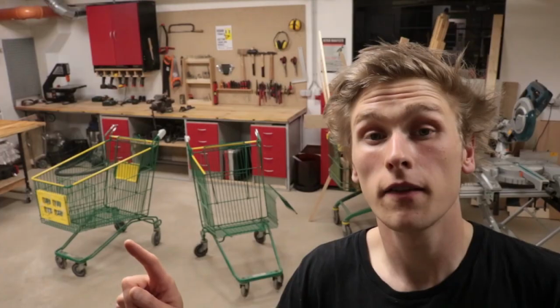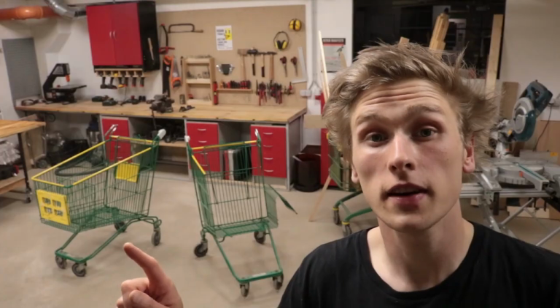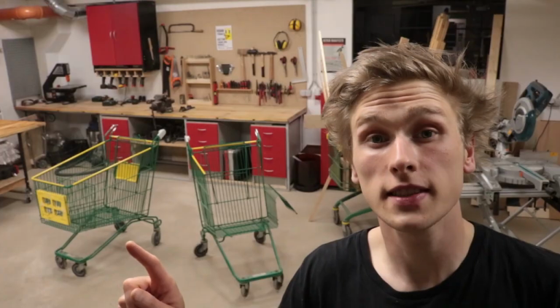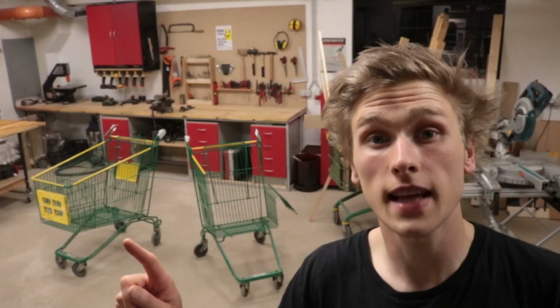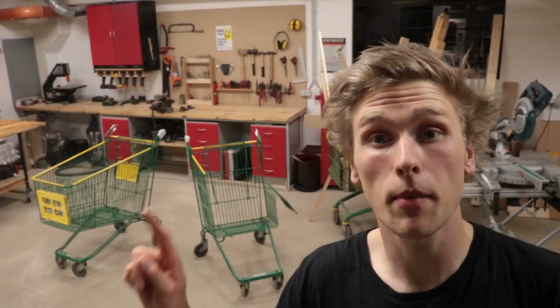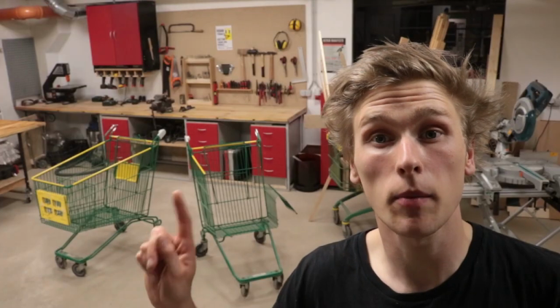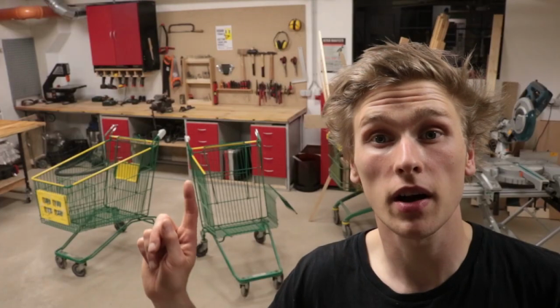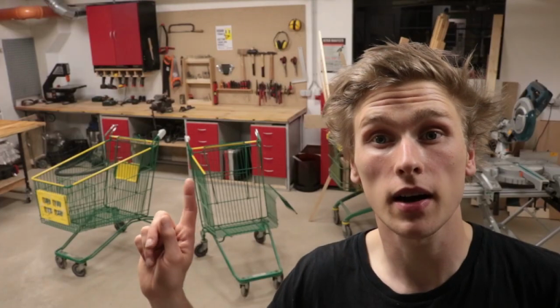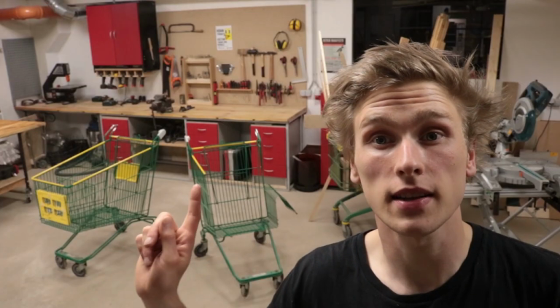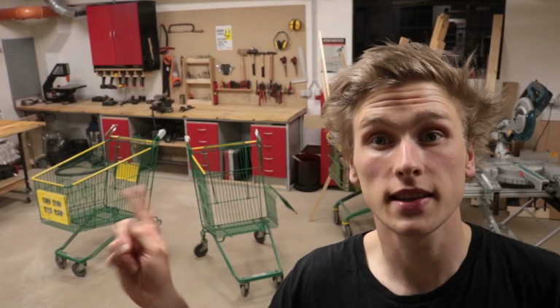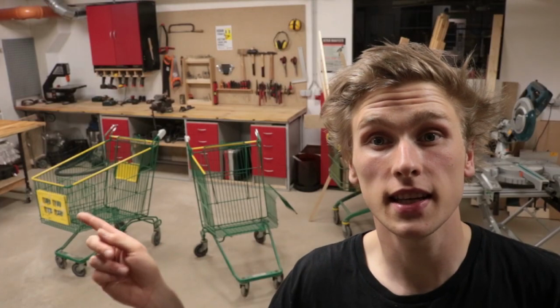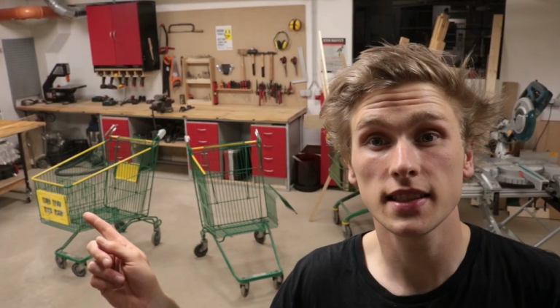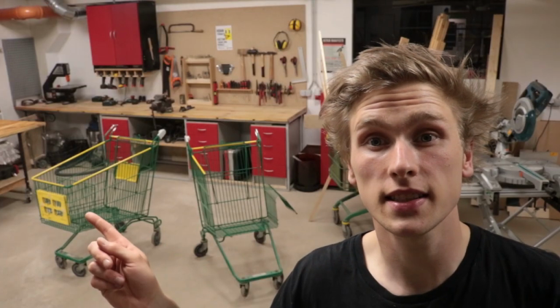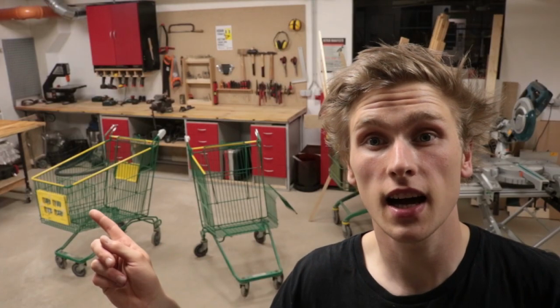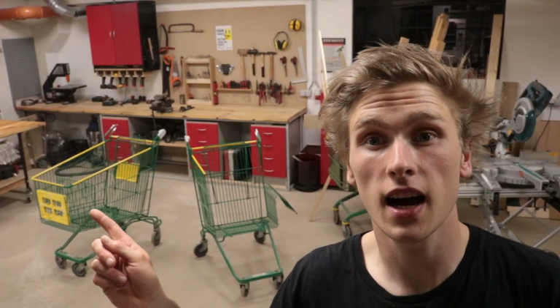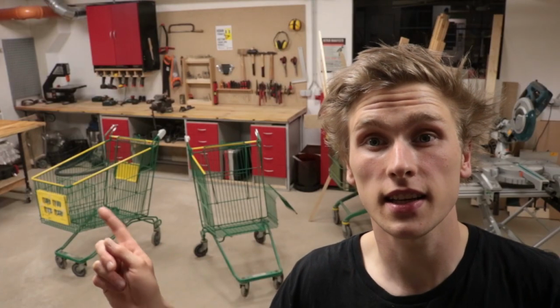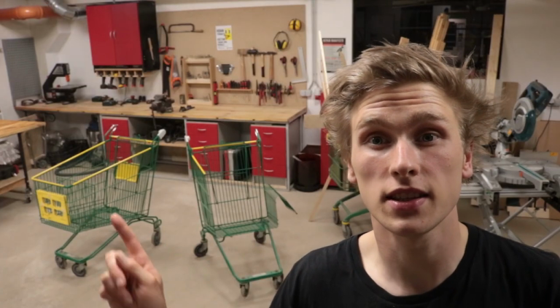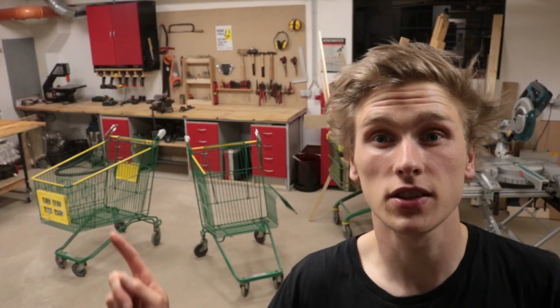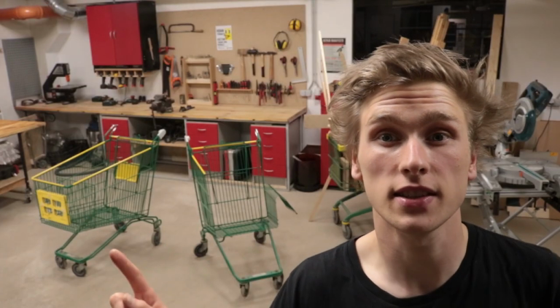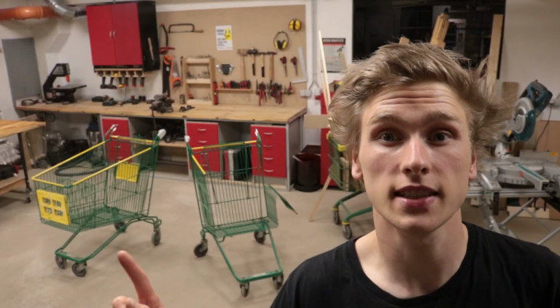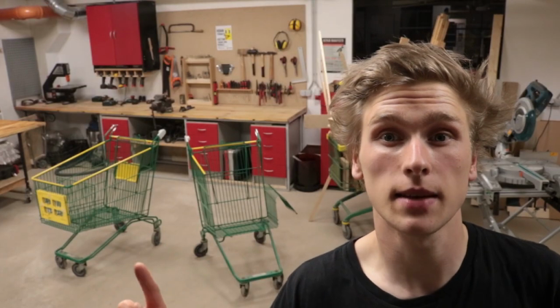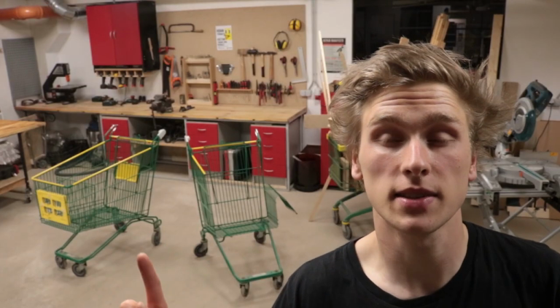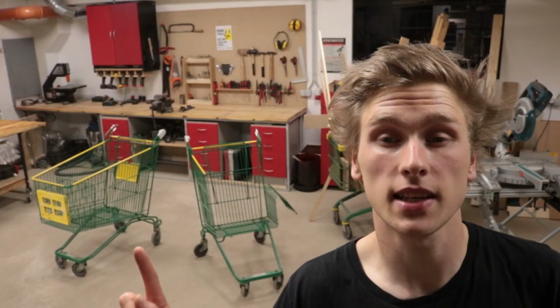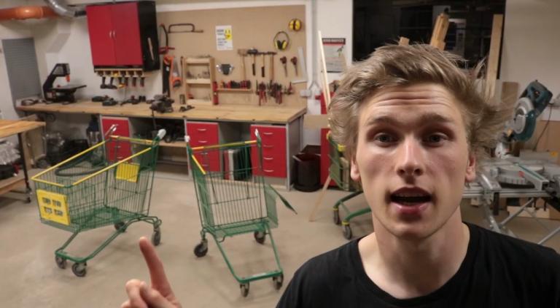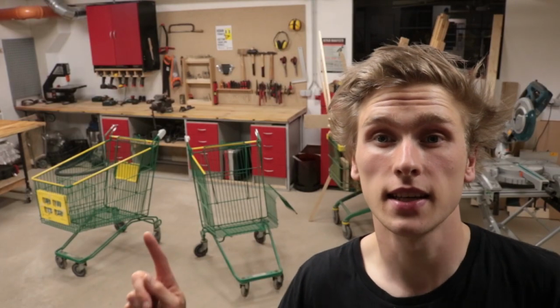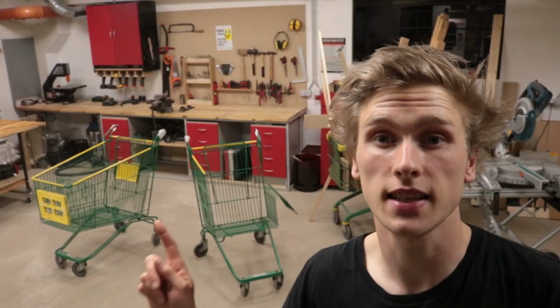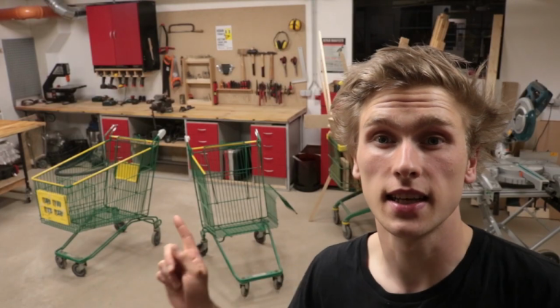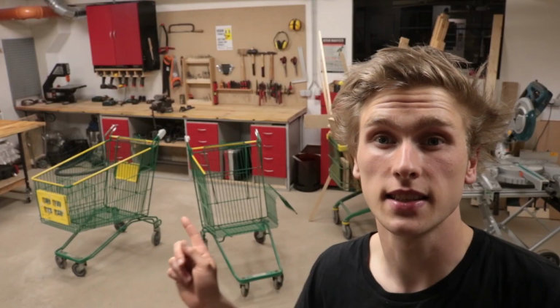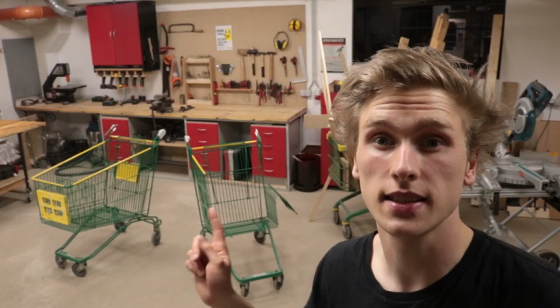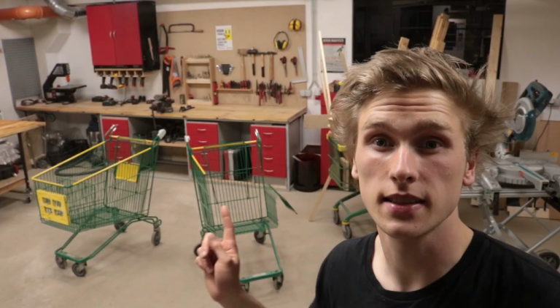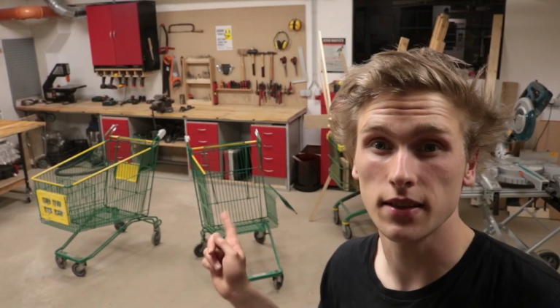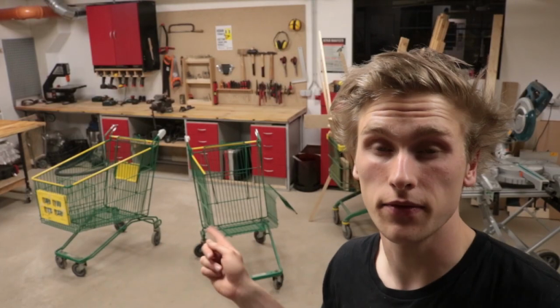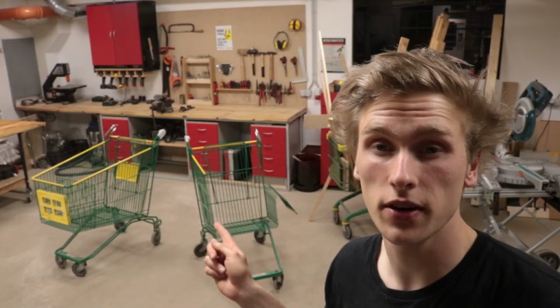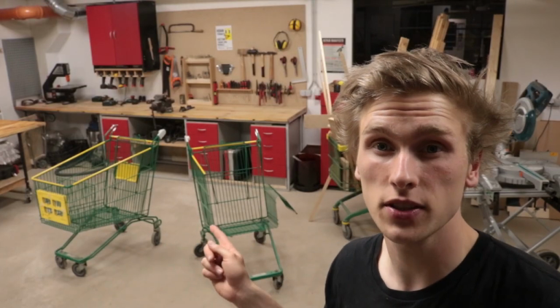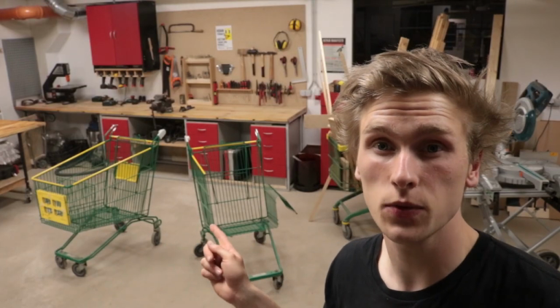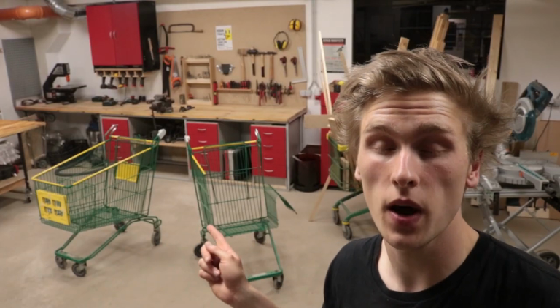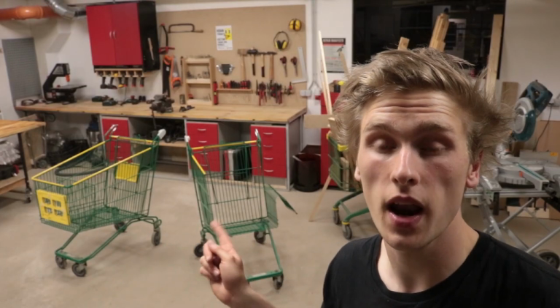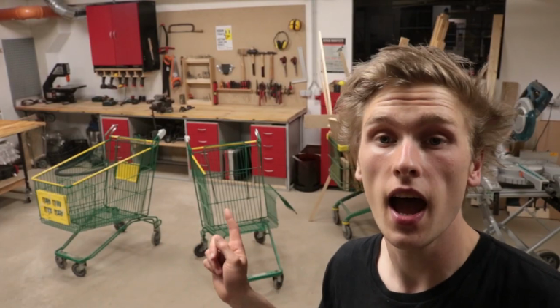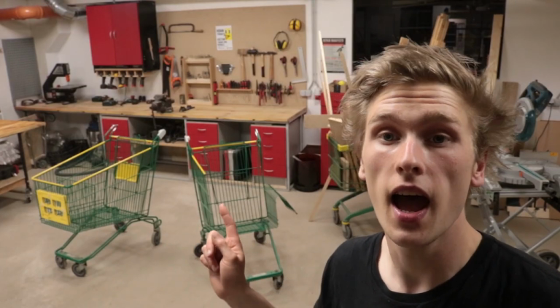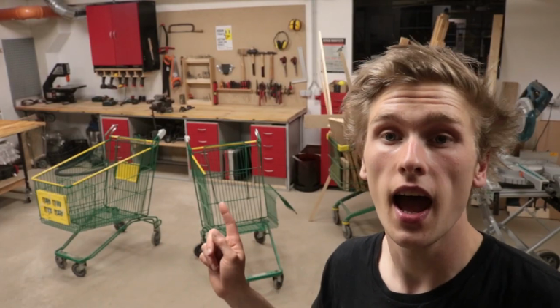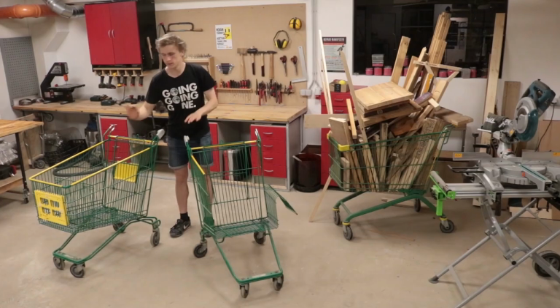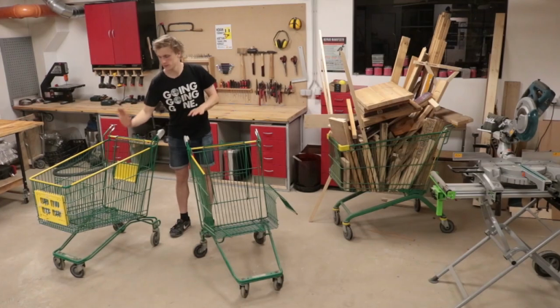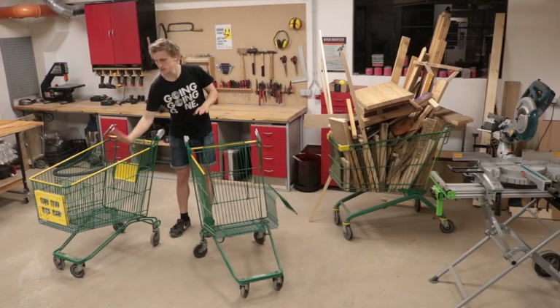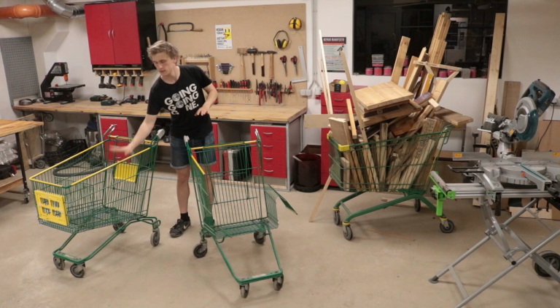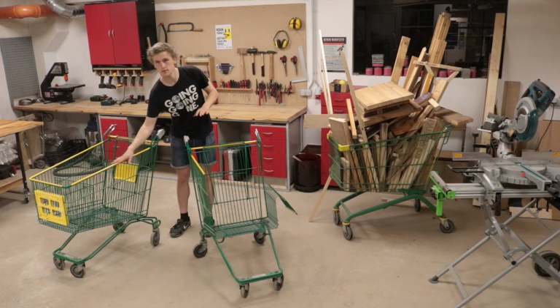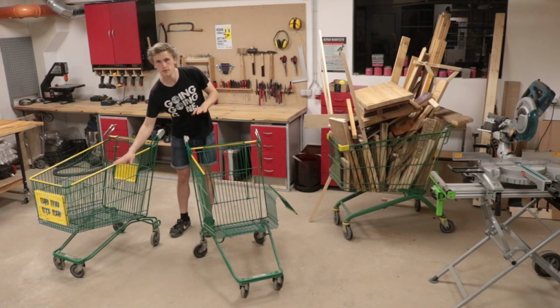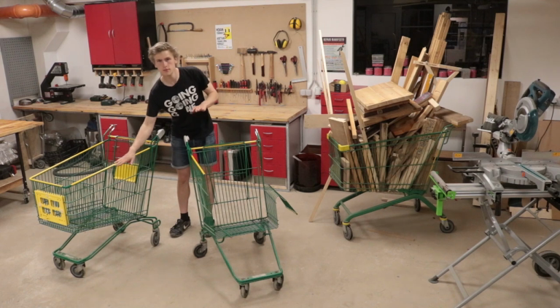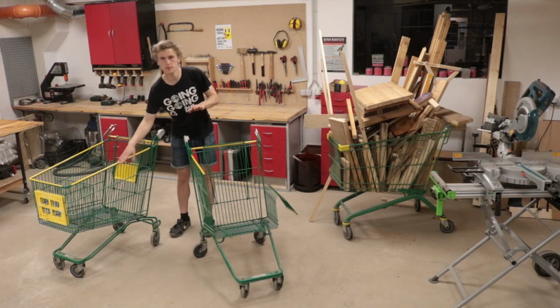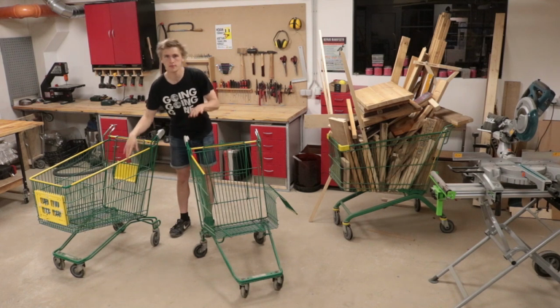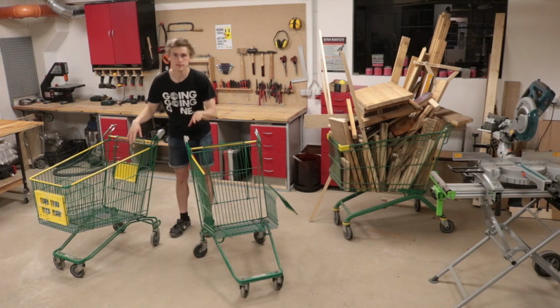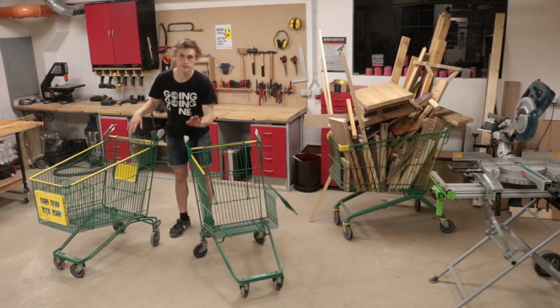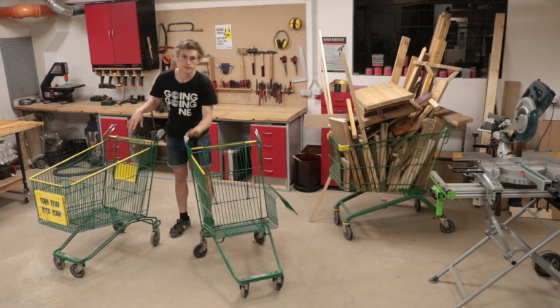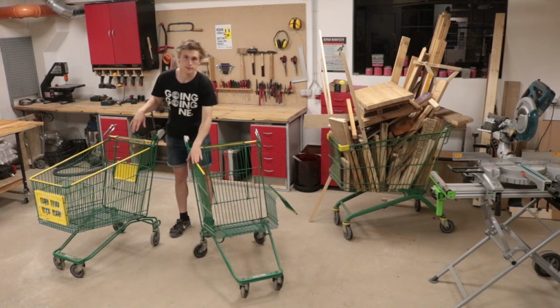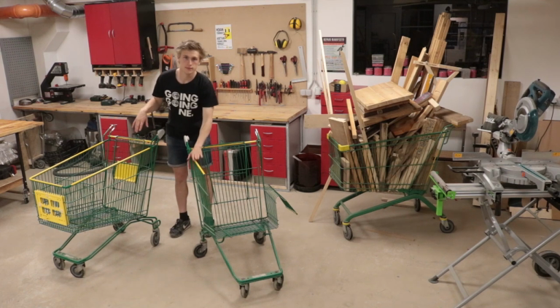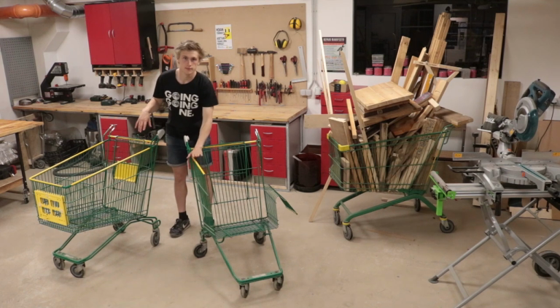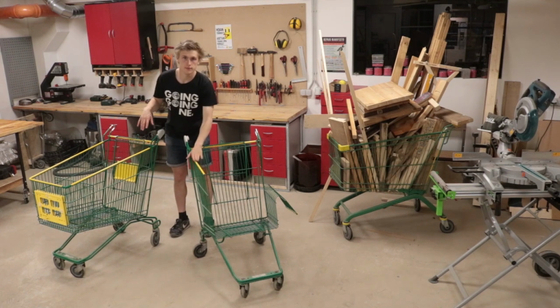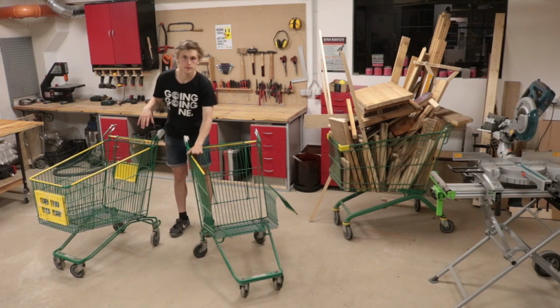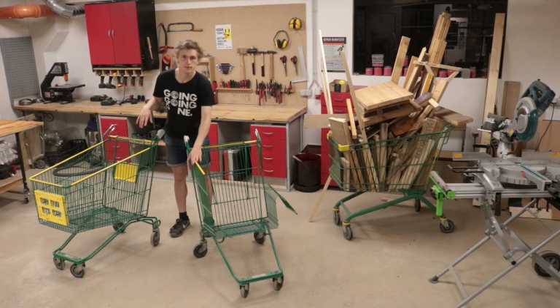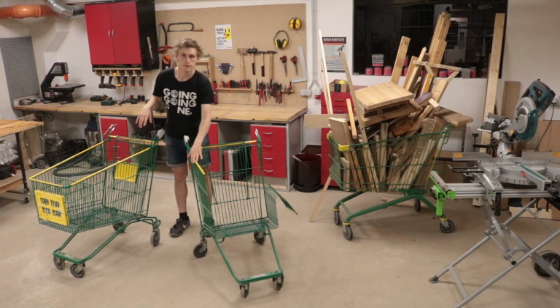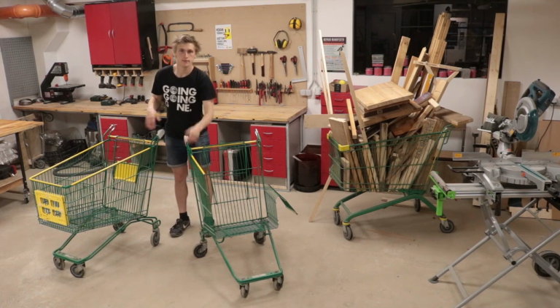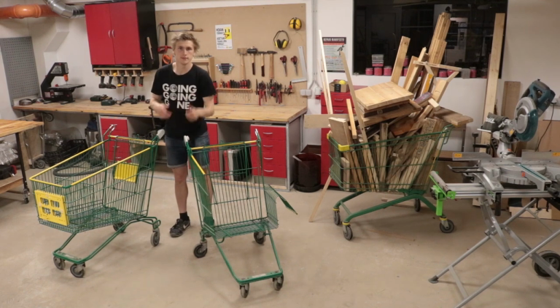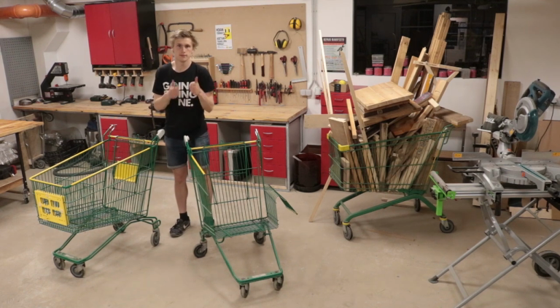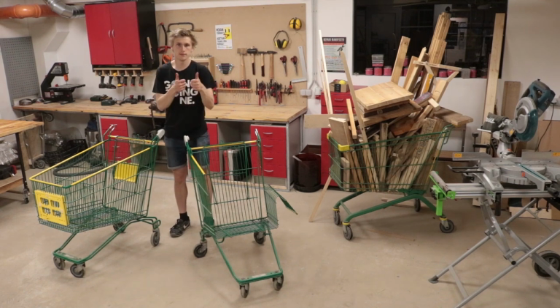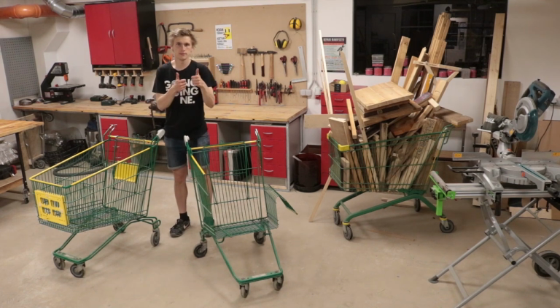First step: I'm gonna cut this cart into the same size as the first one, and then lose both of these sides.